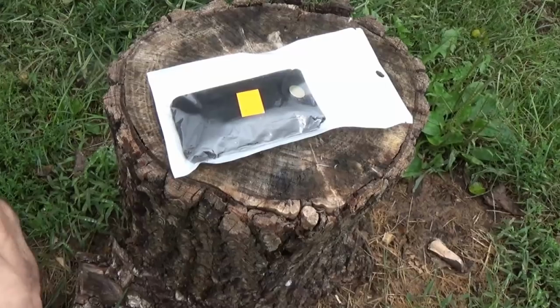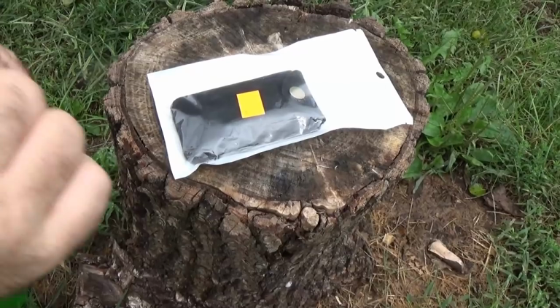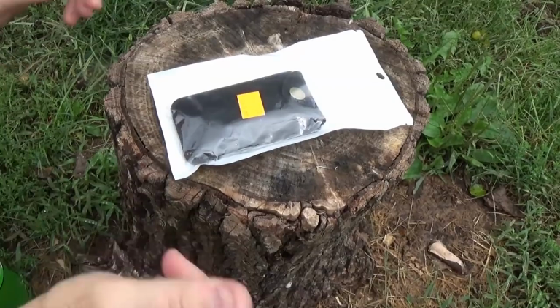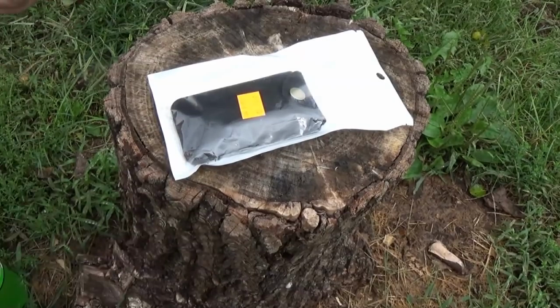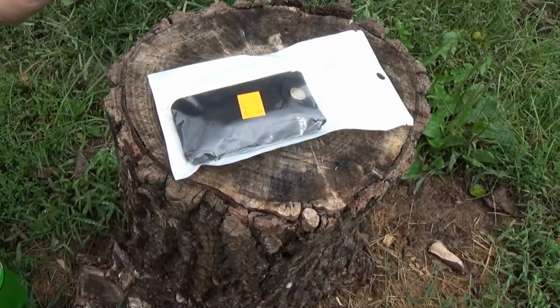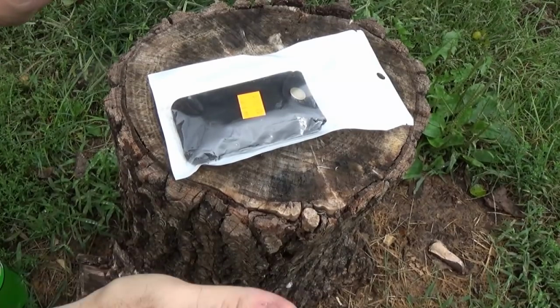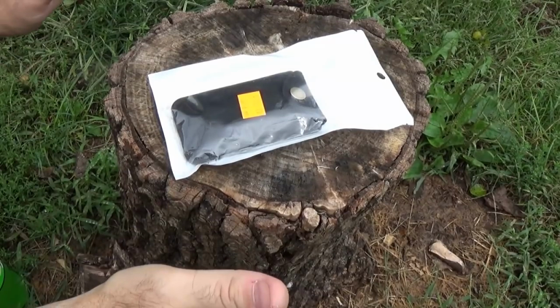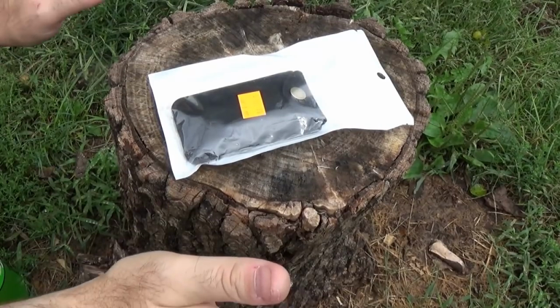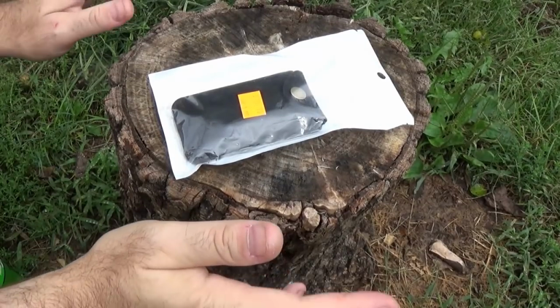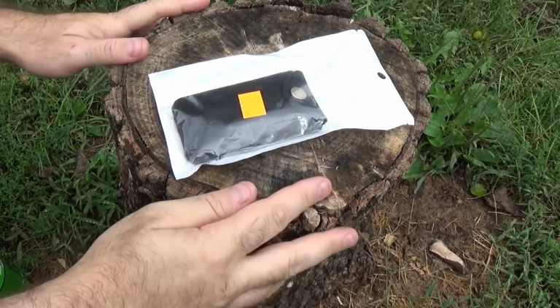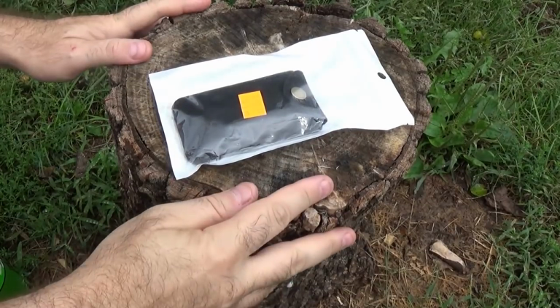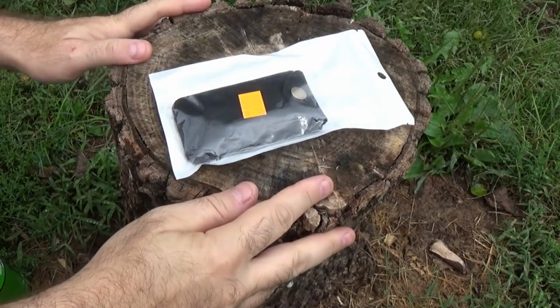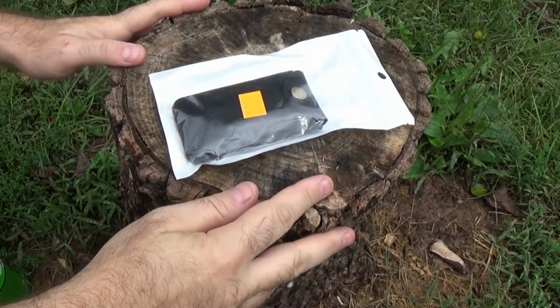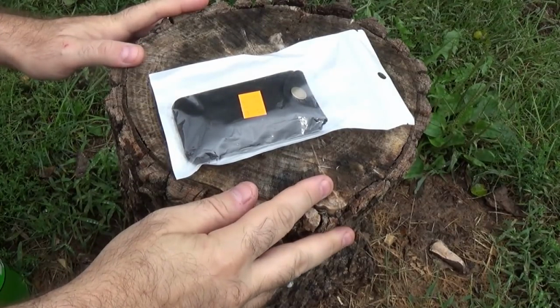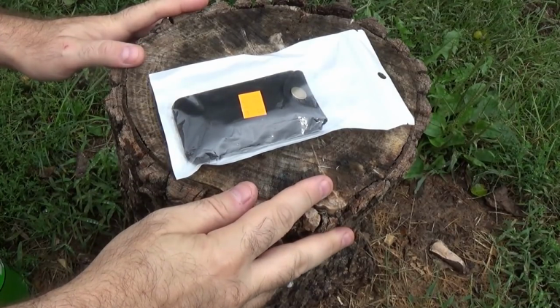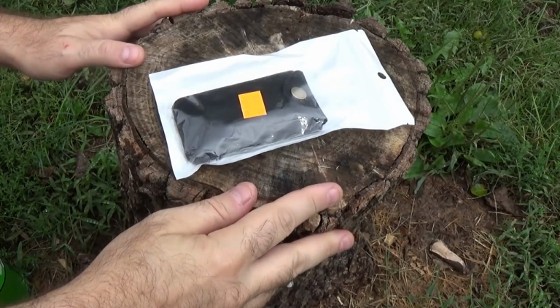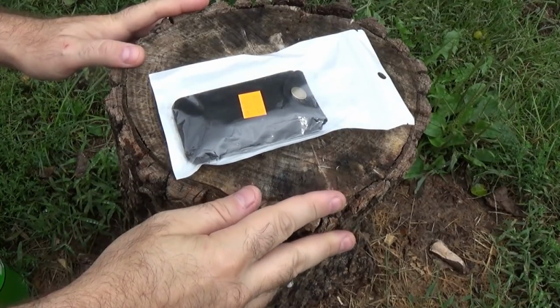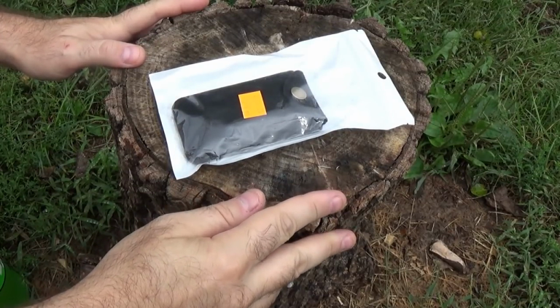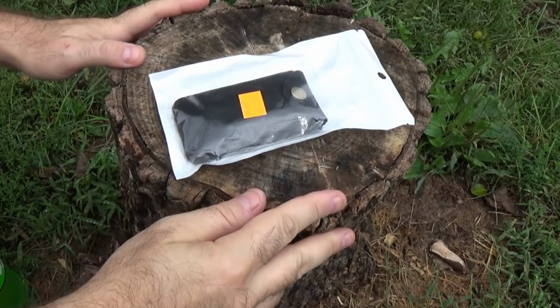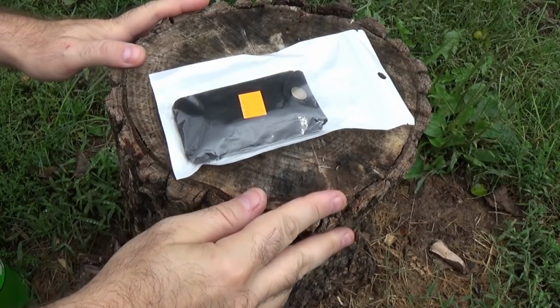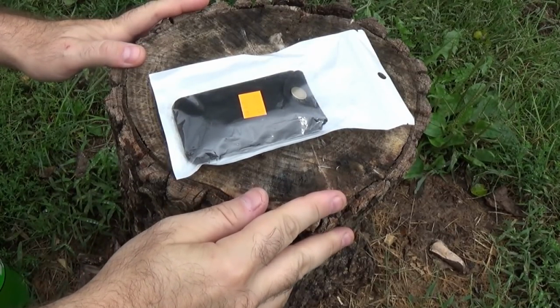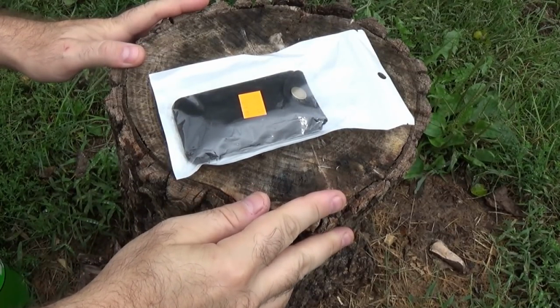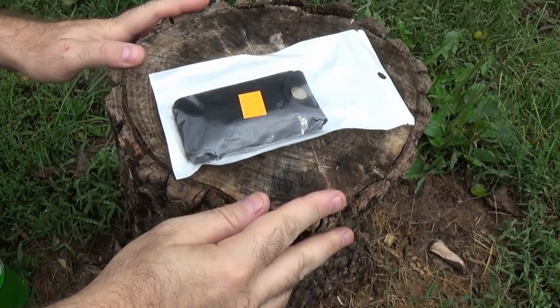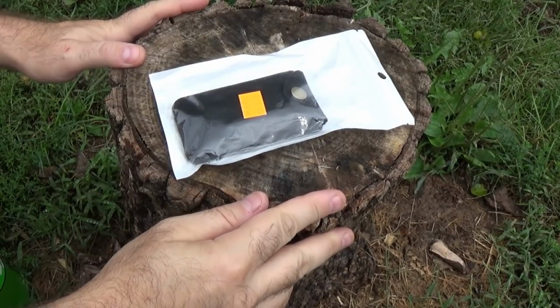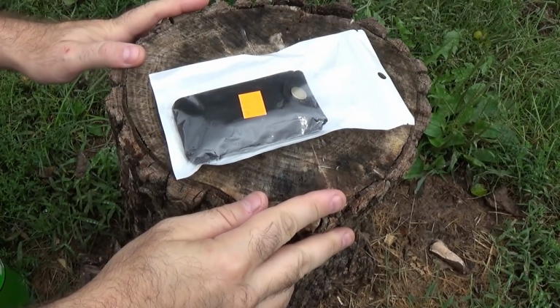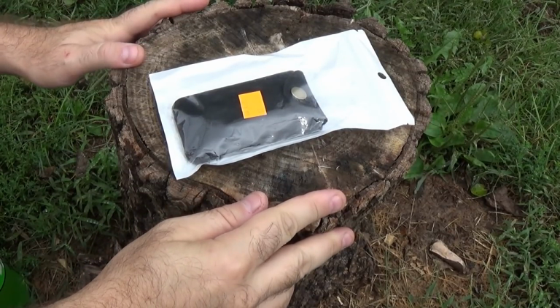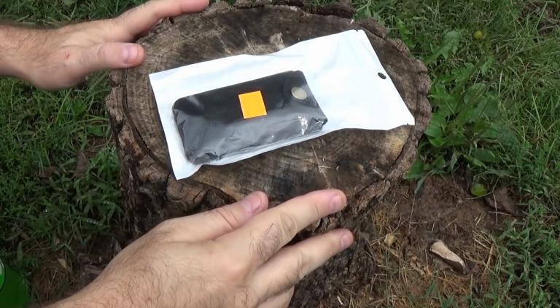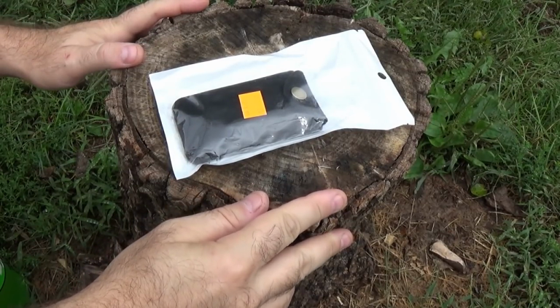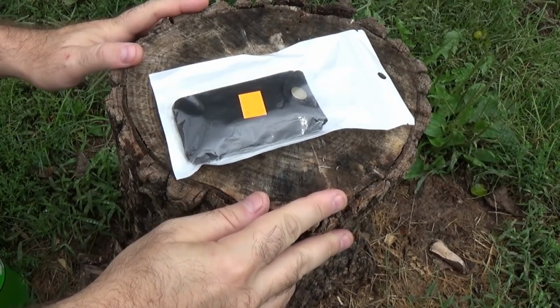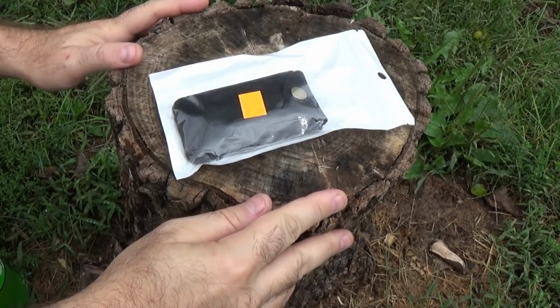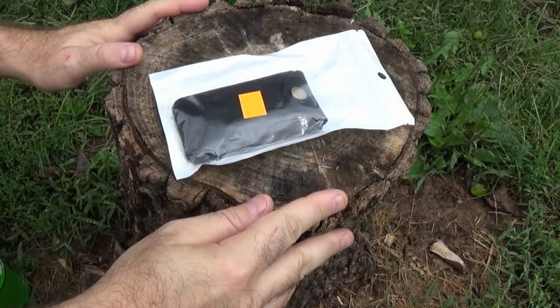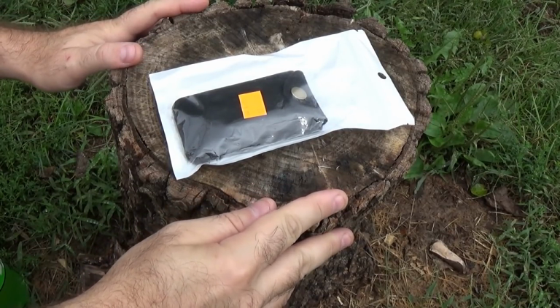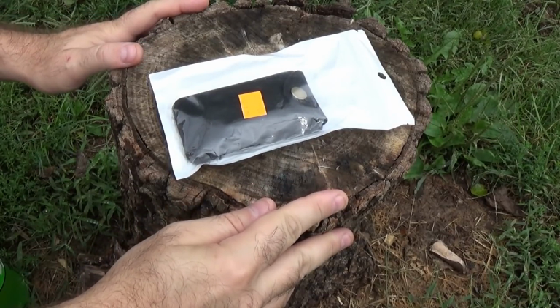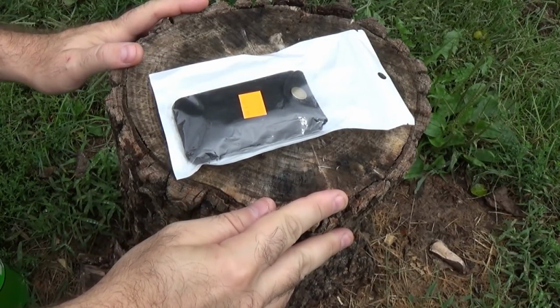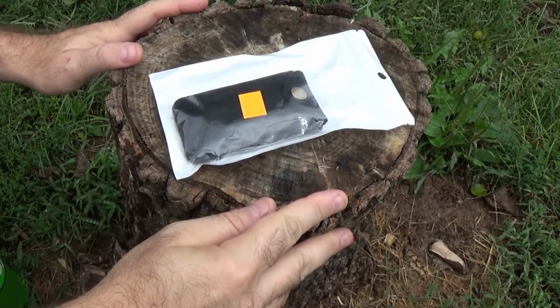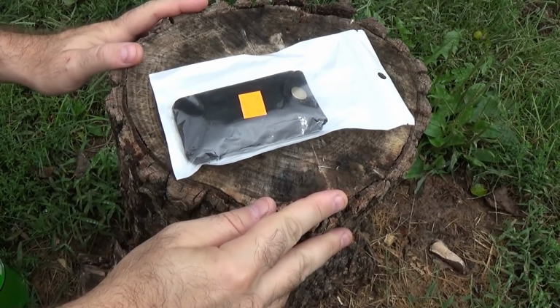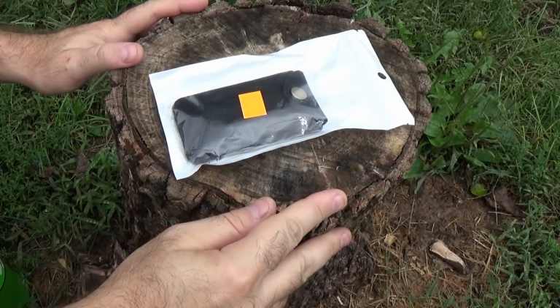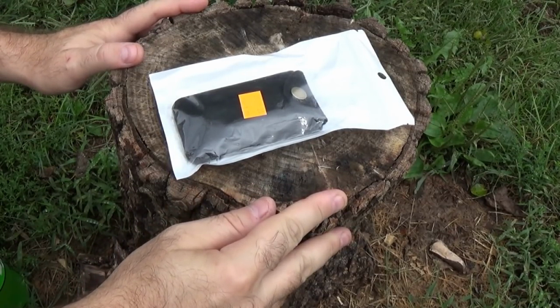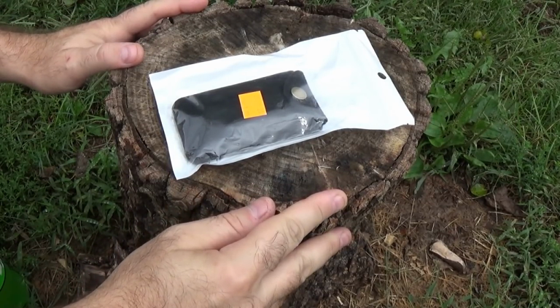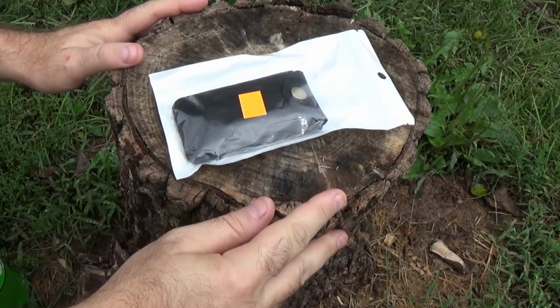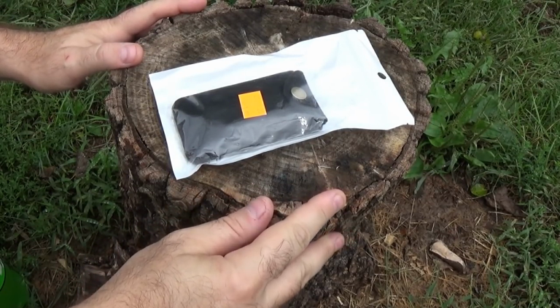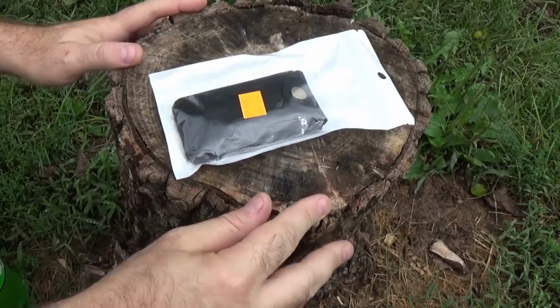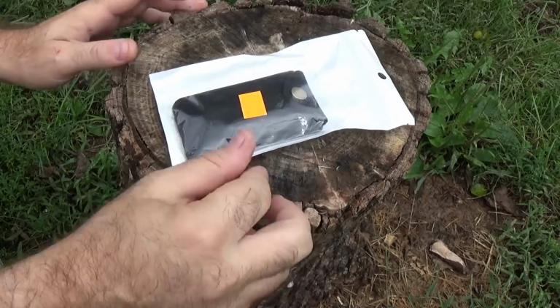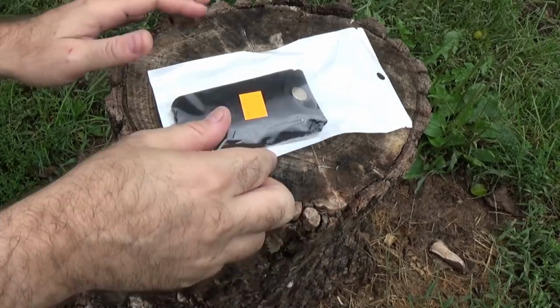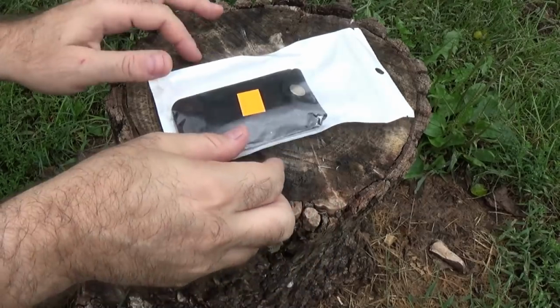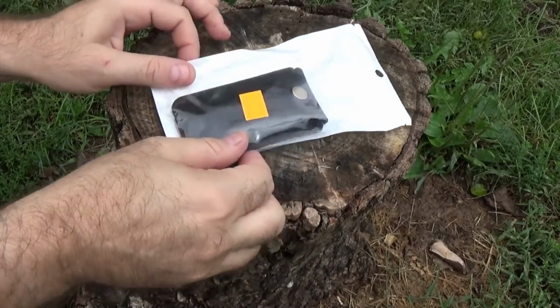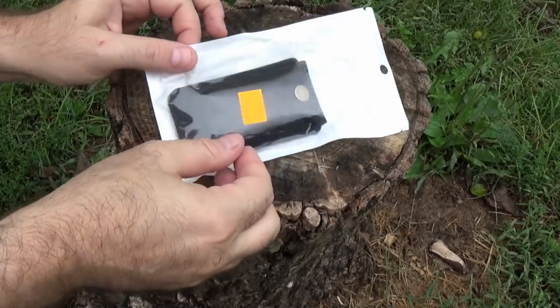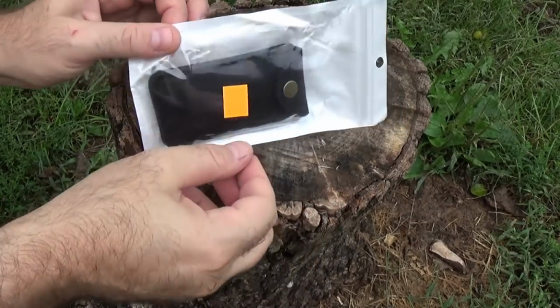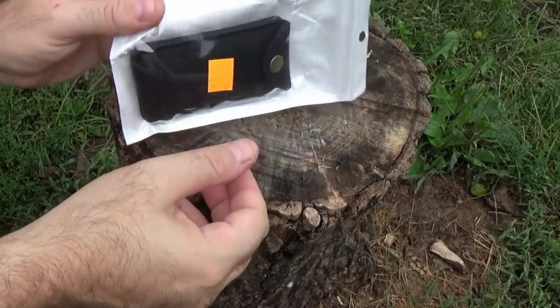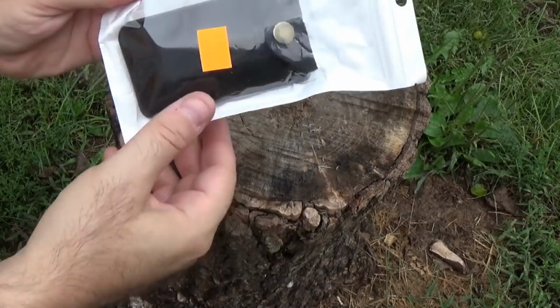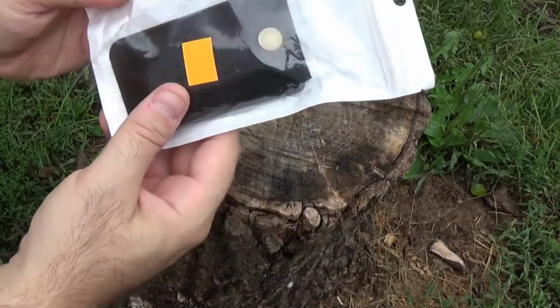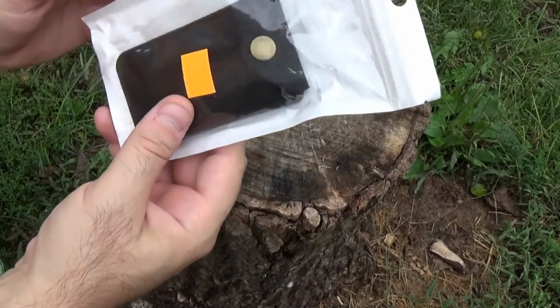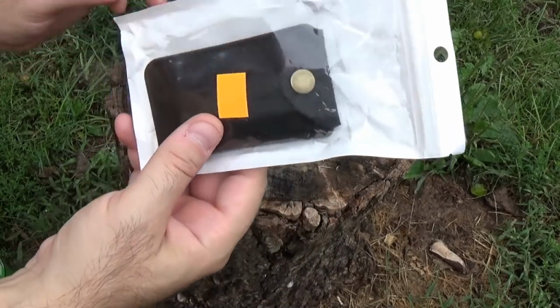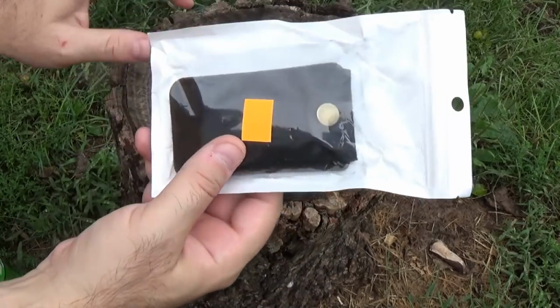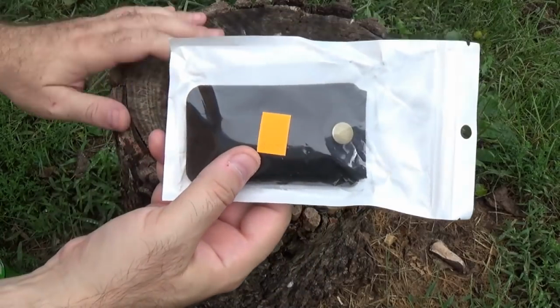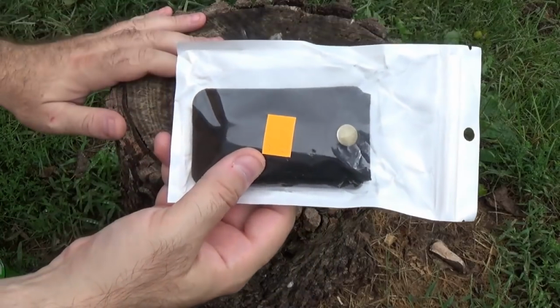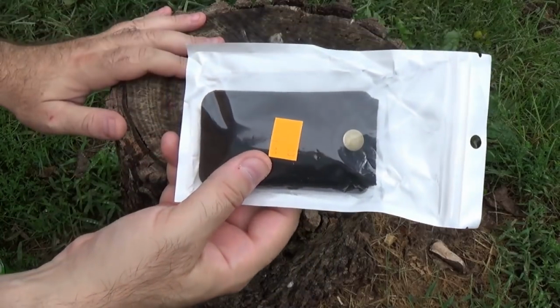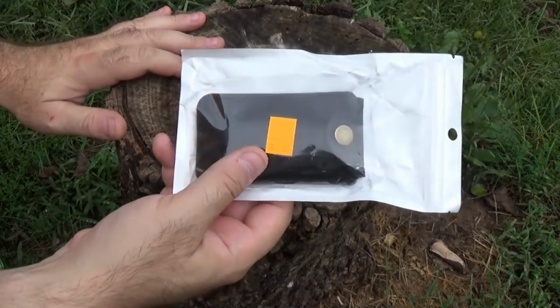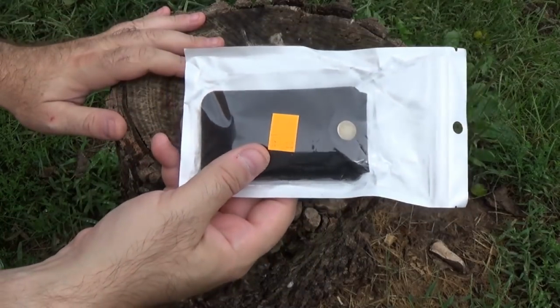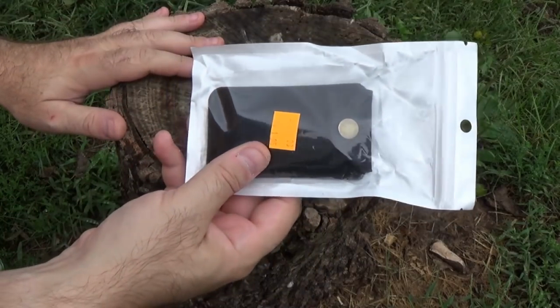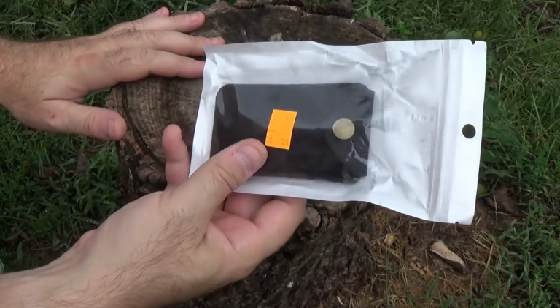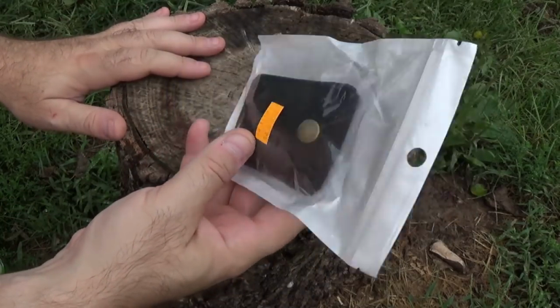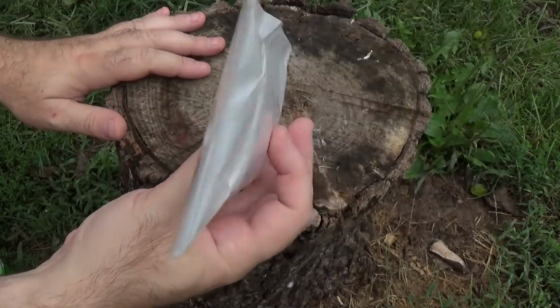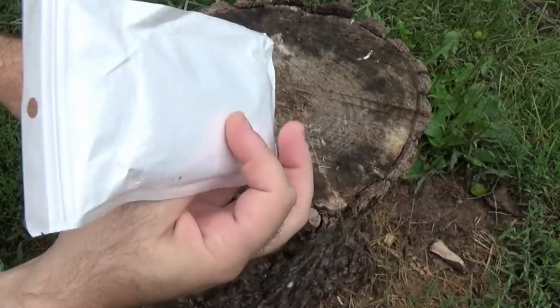Boys and girls, ladies and gentlemen, children of all ages — that's what they say in the circus, isn't it? Welcome to one of the smallest knives I've ever reviewed.